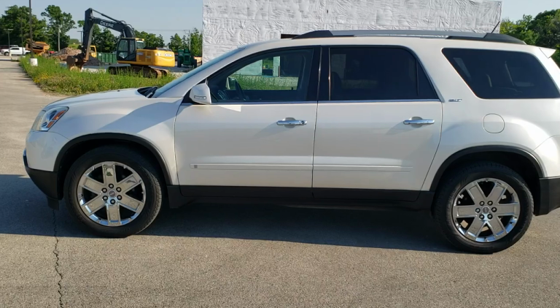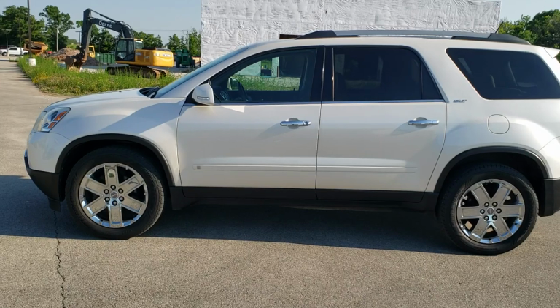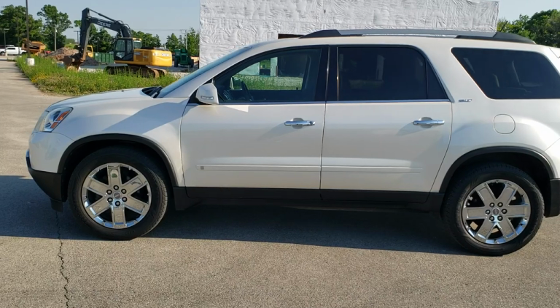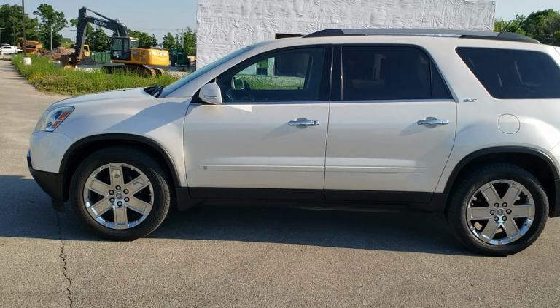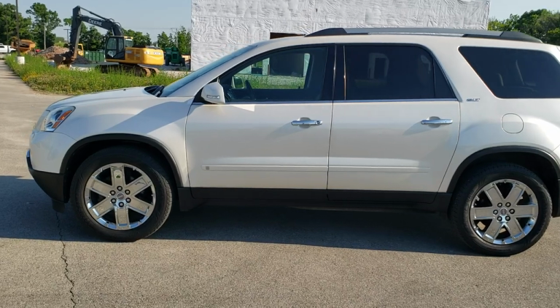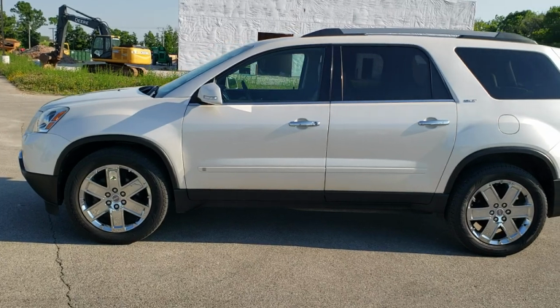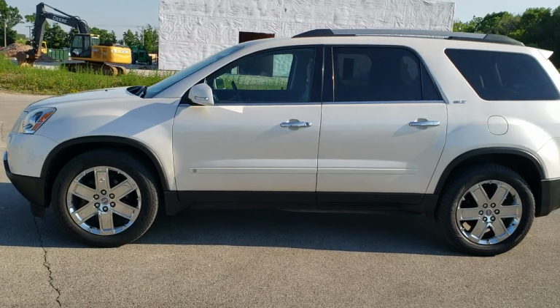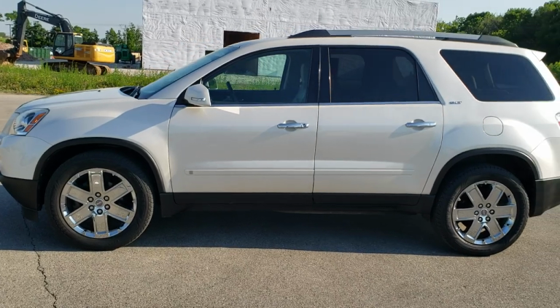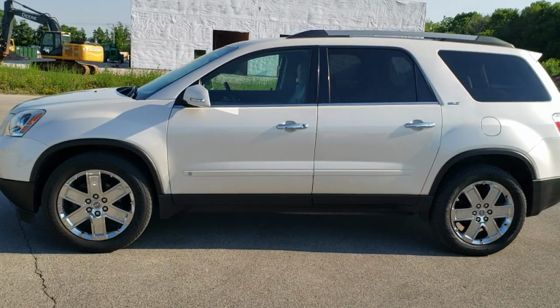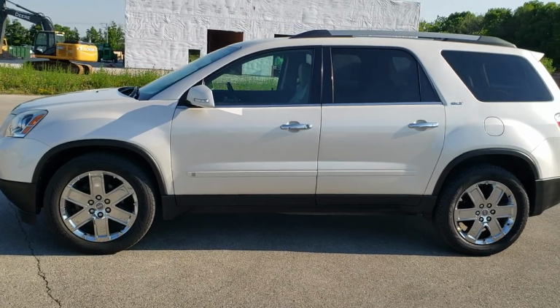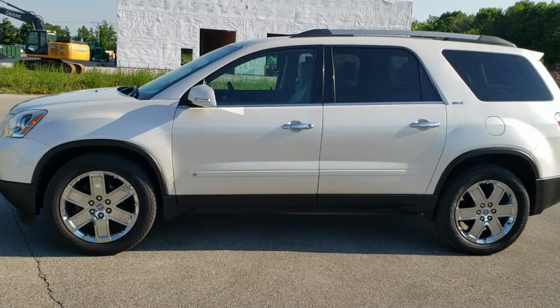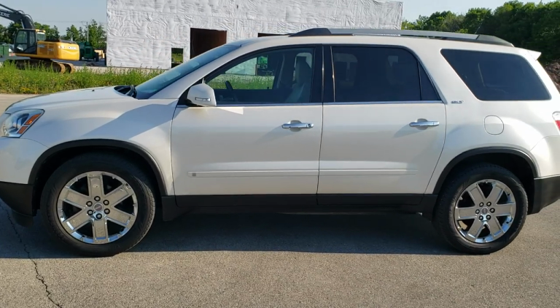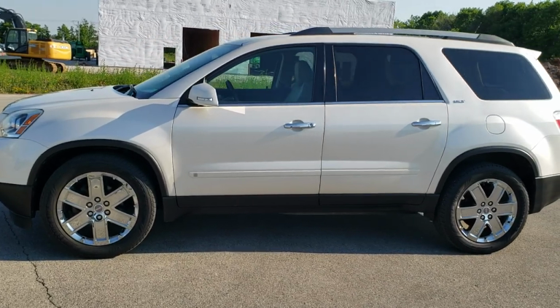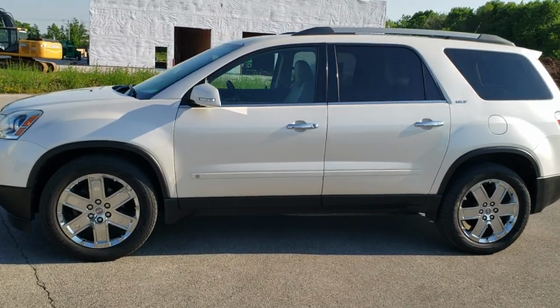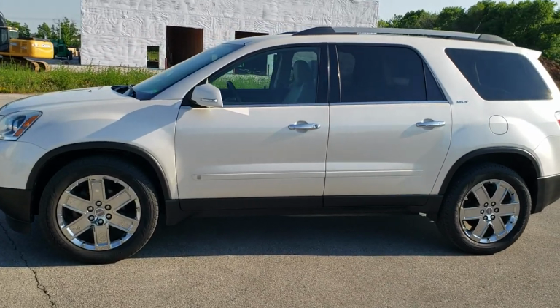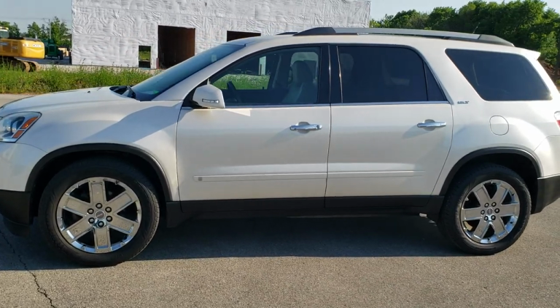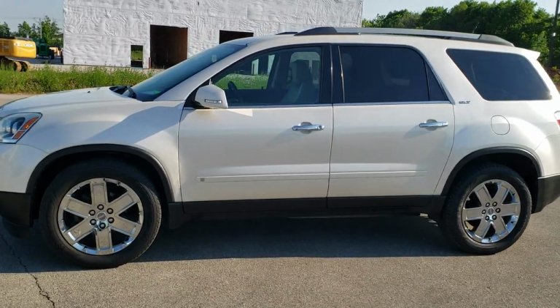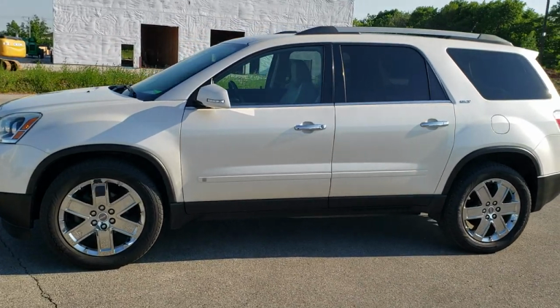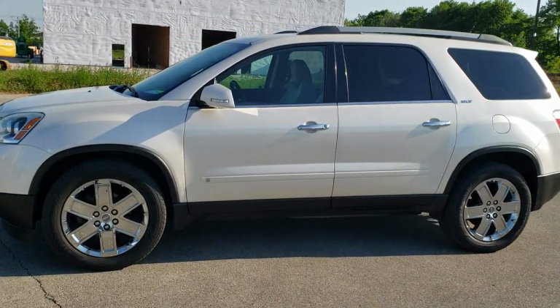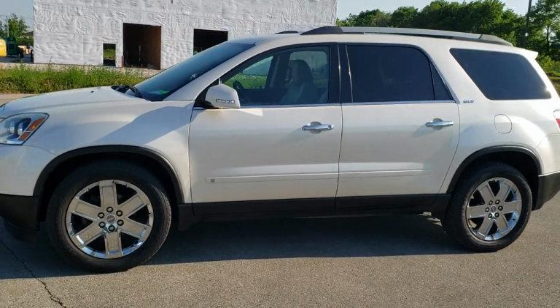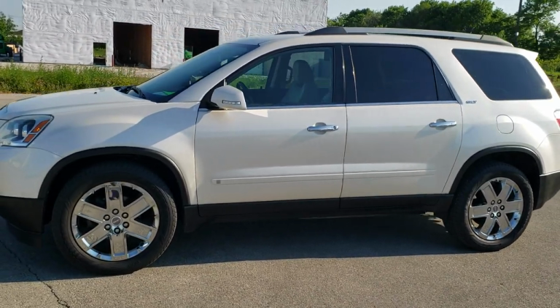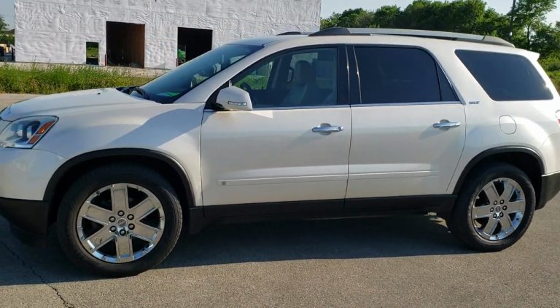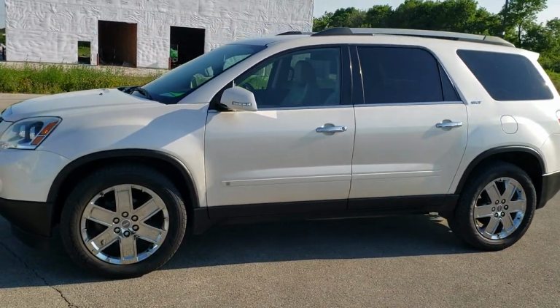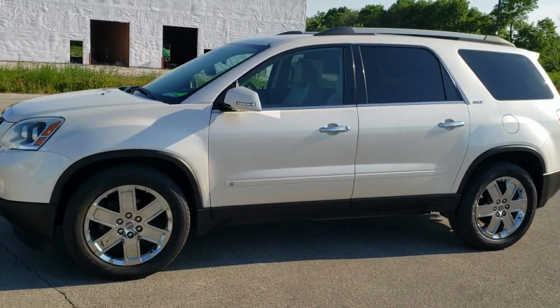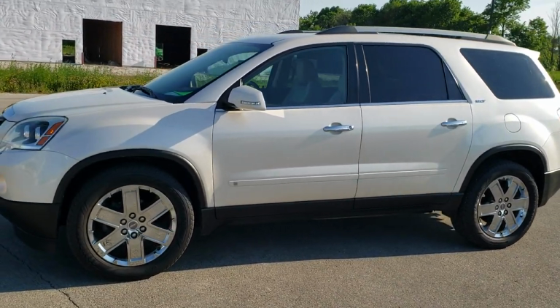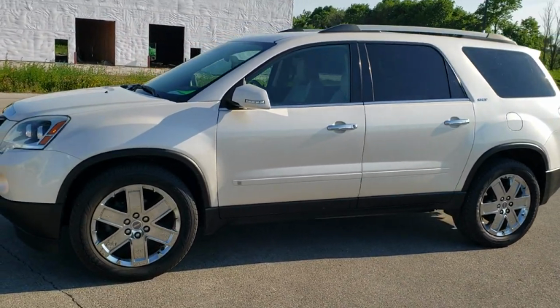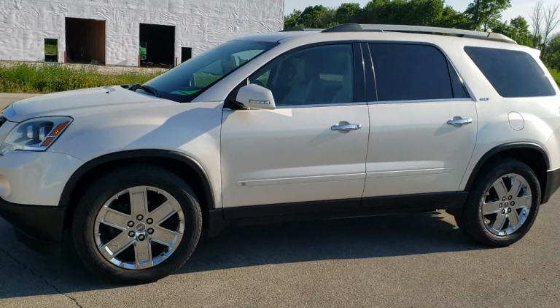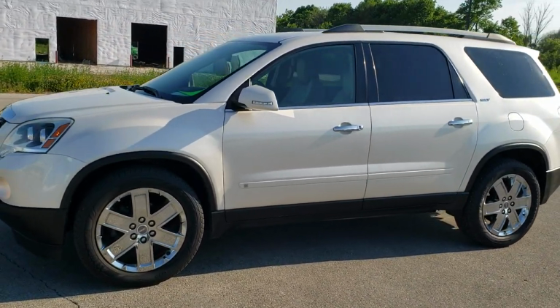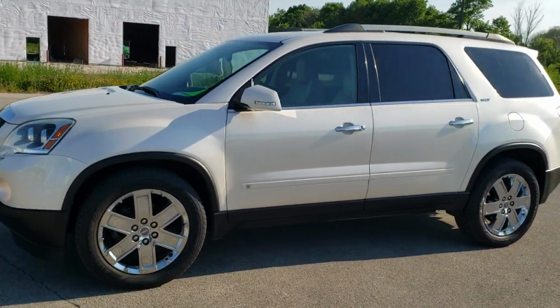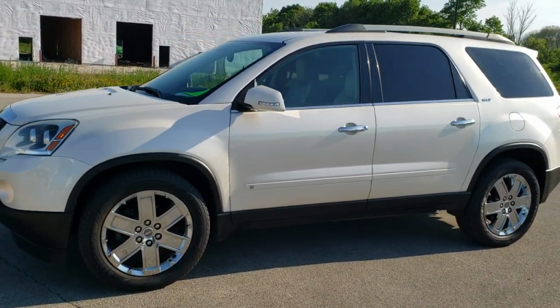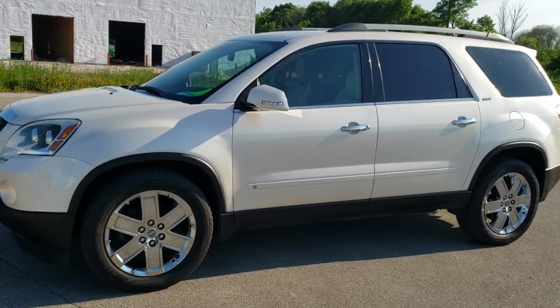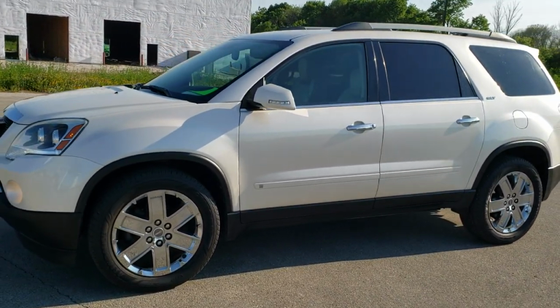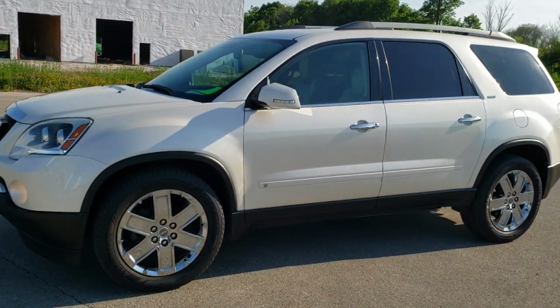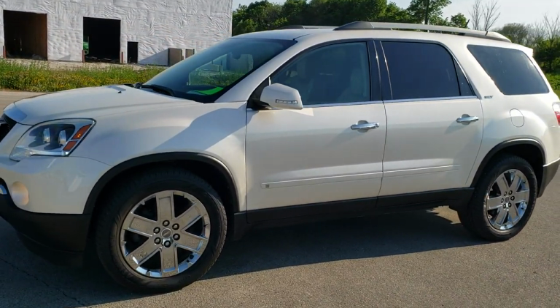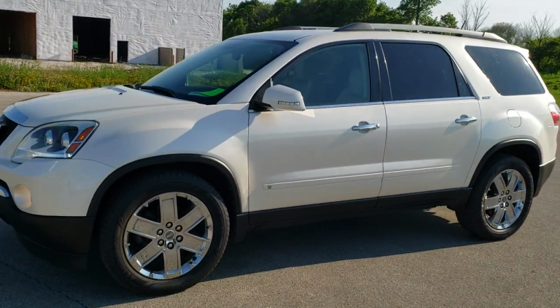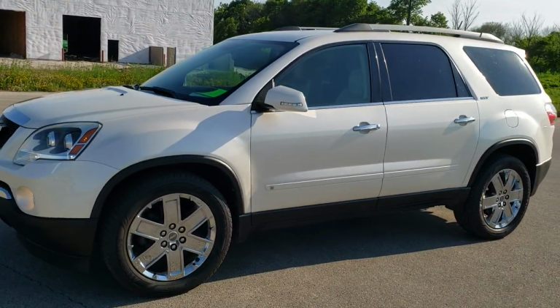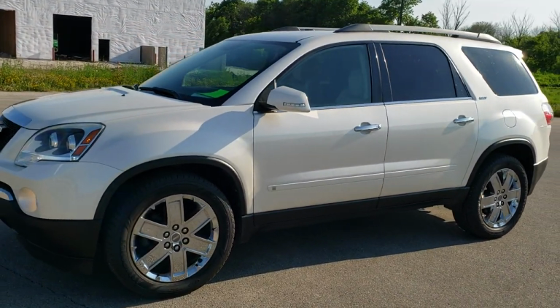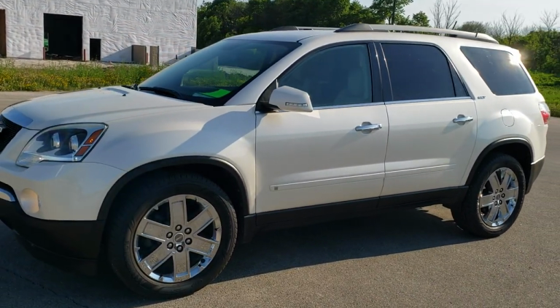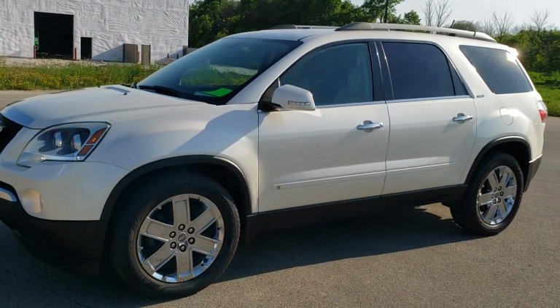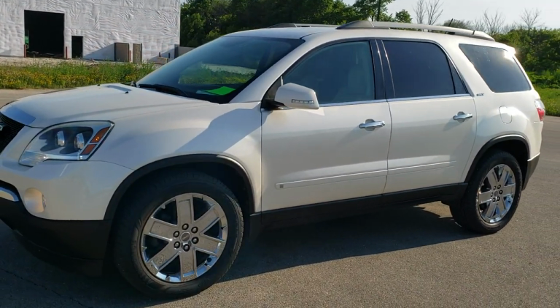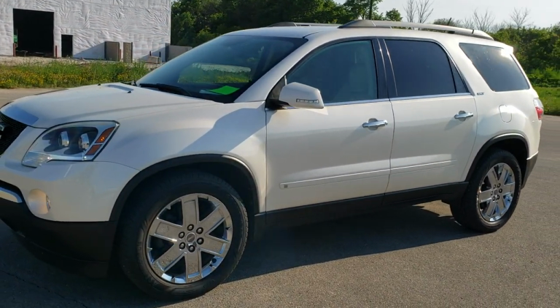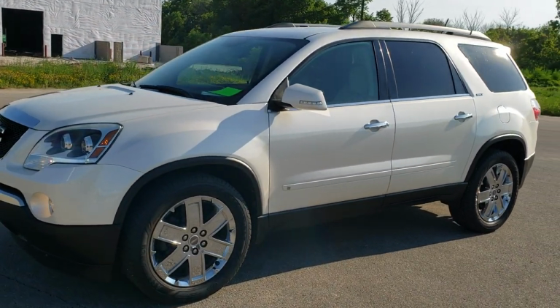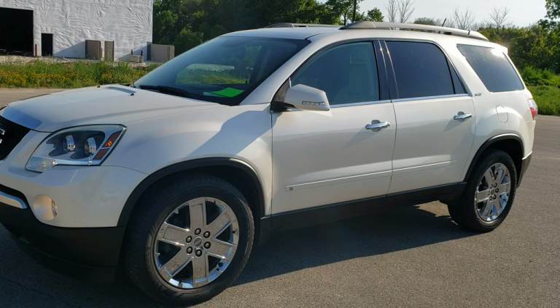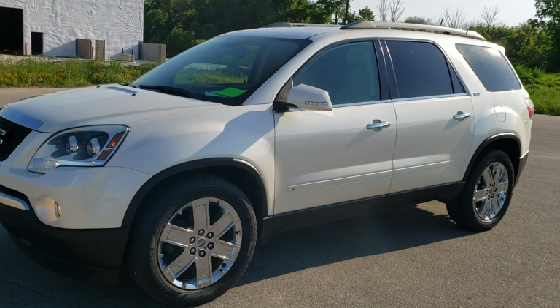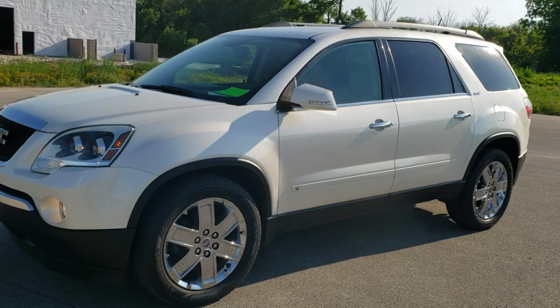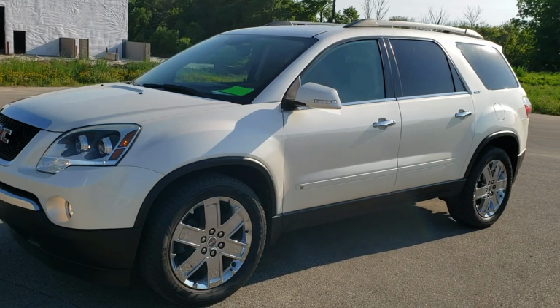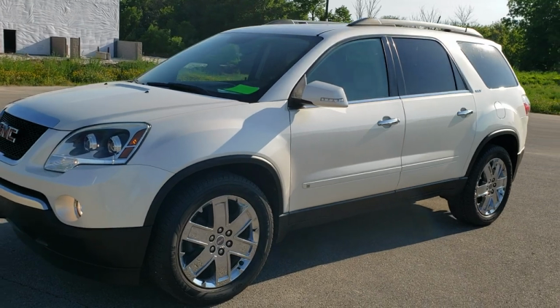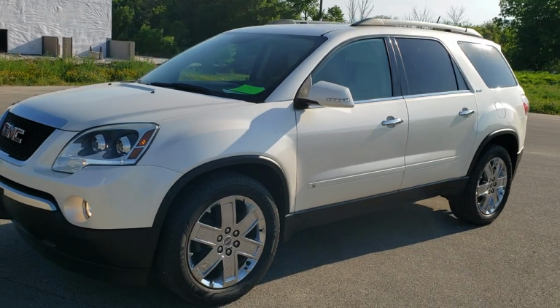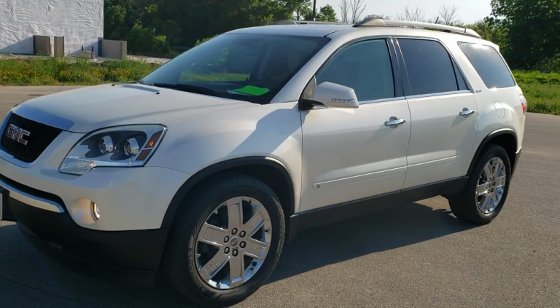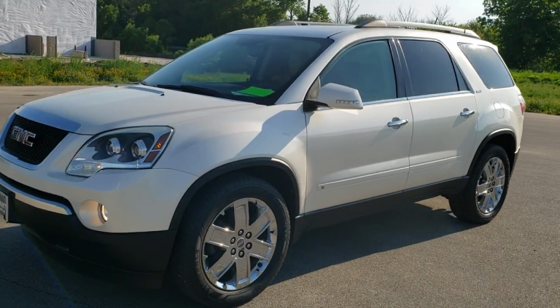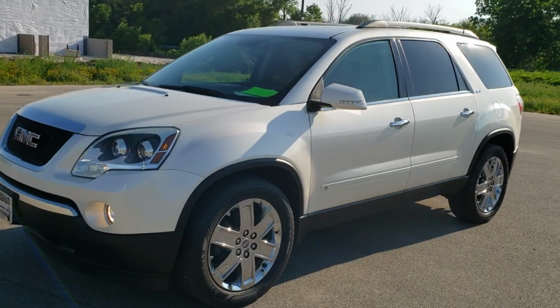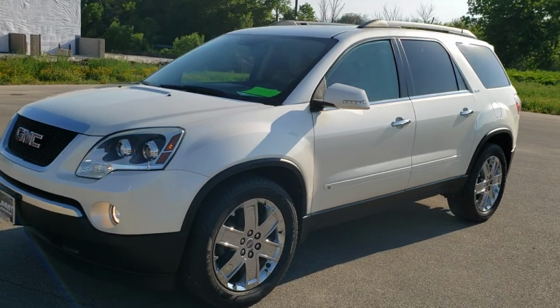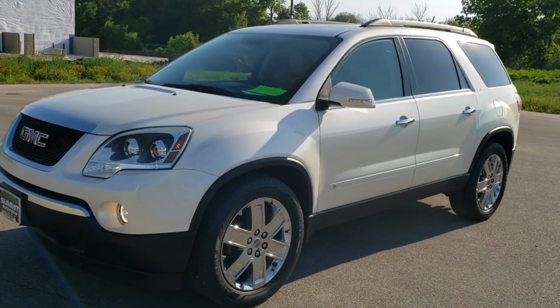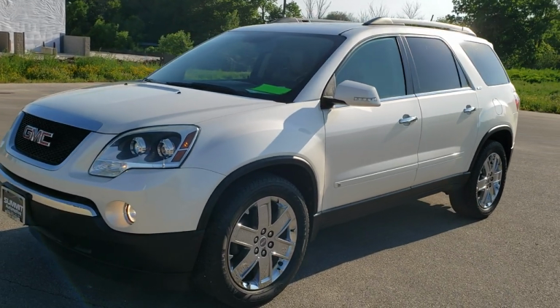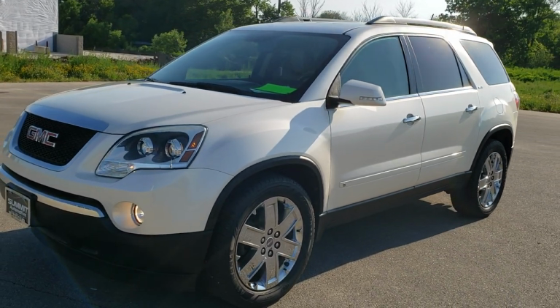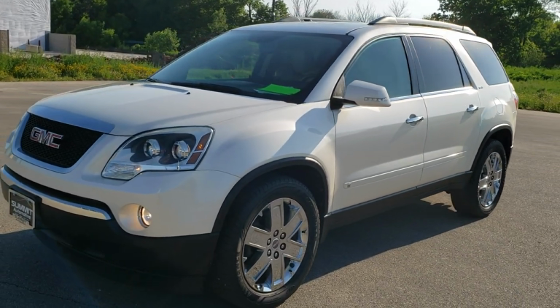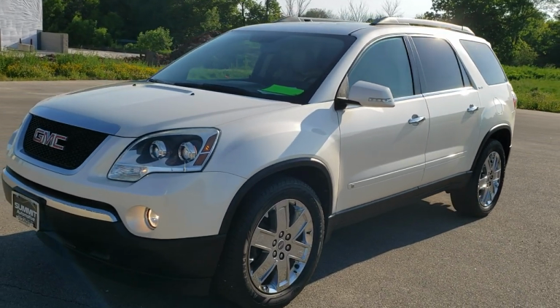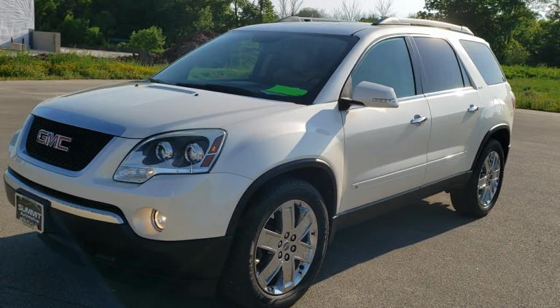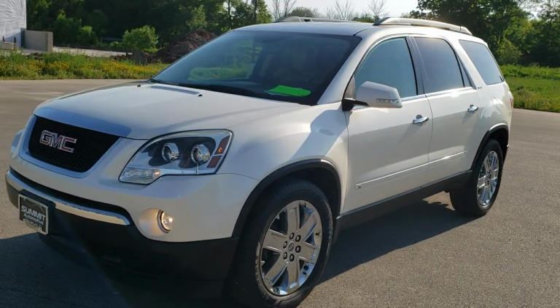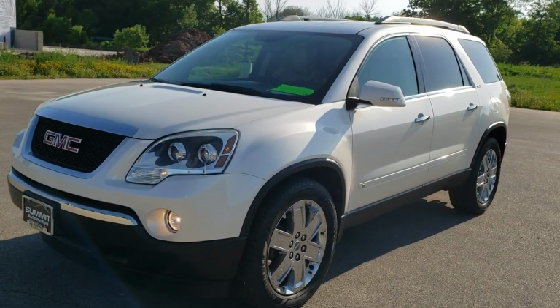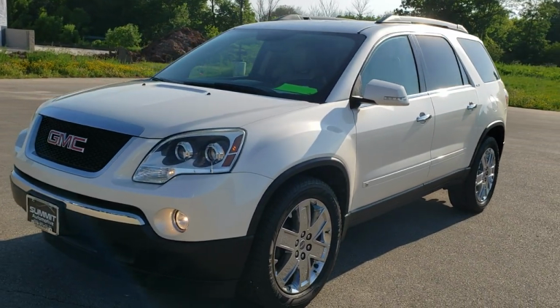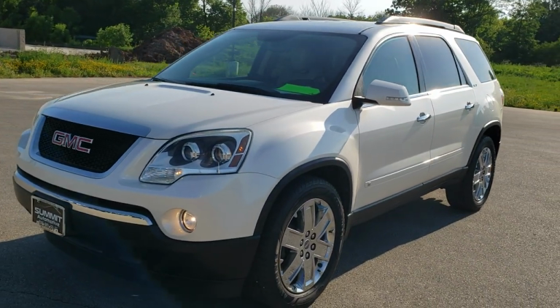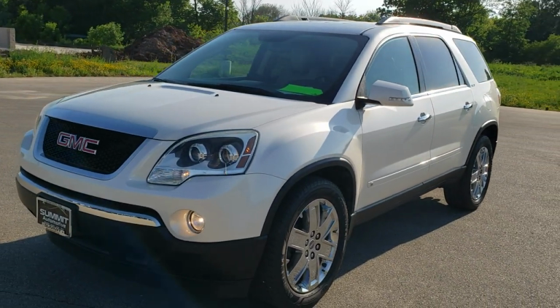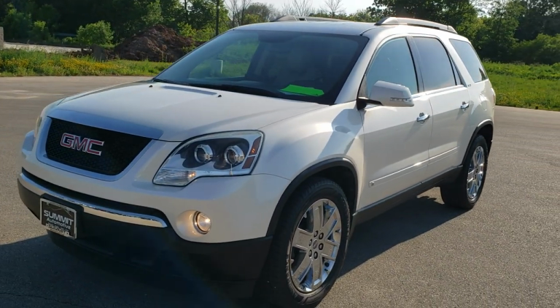This is stock number 10558A. We are here at Summit Automotive in Fond du Lac, Wisconsin, your new and used SUV headquarters.